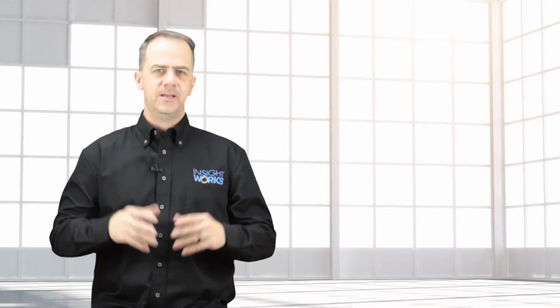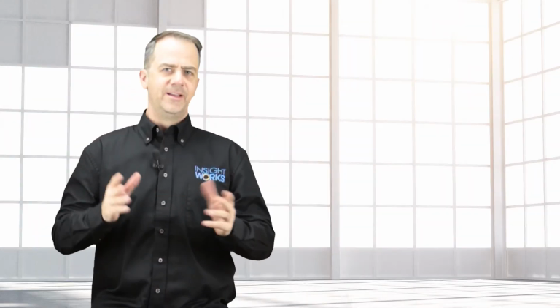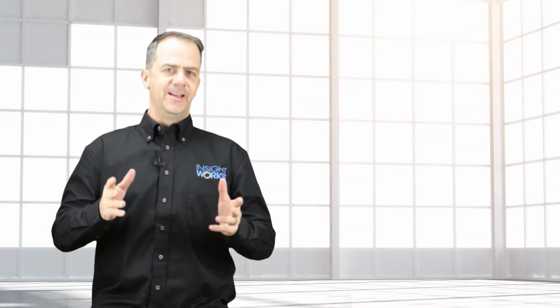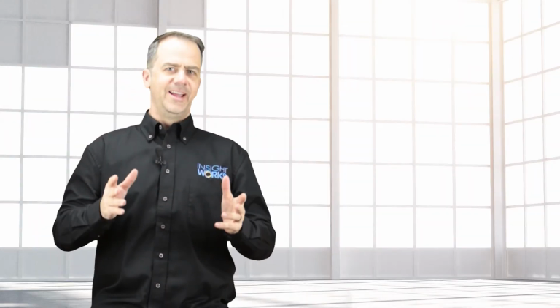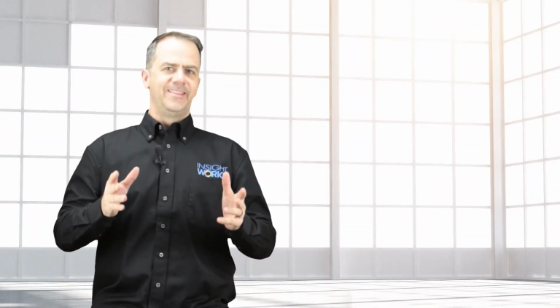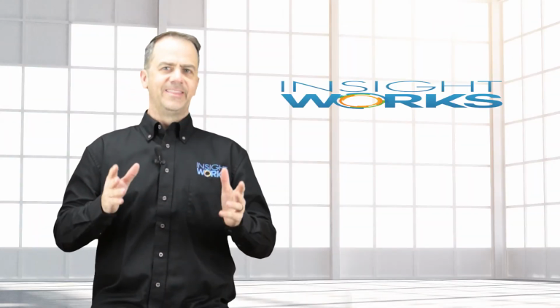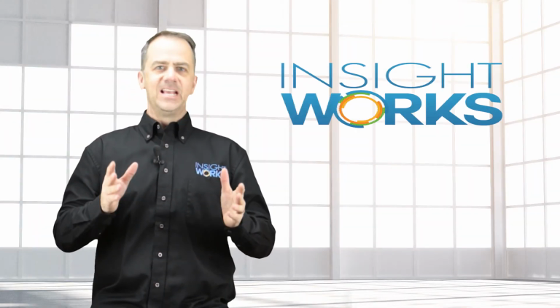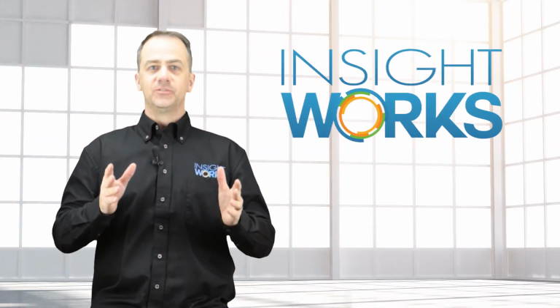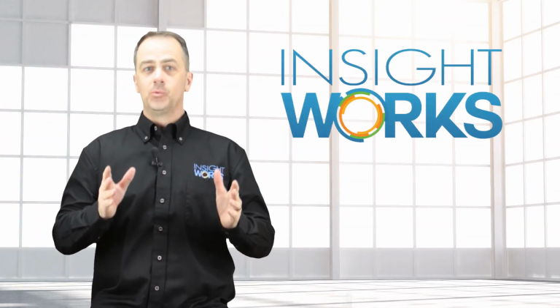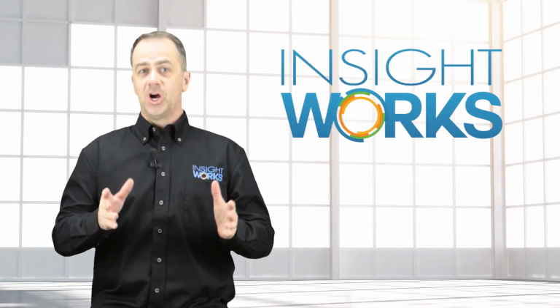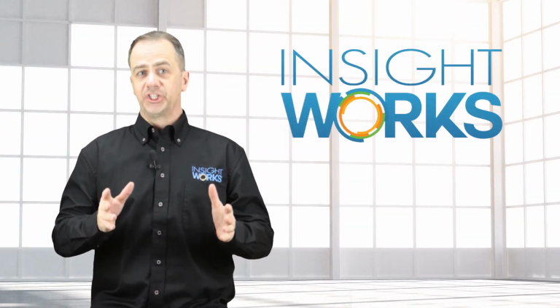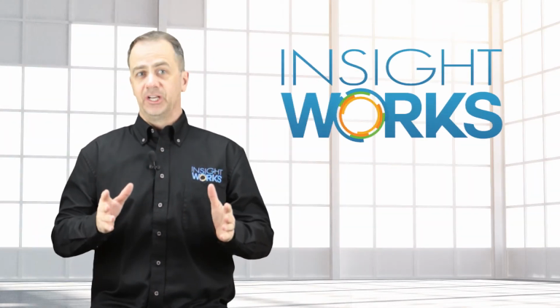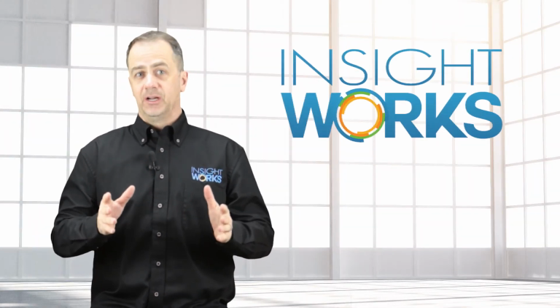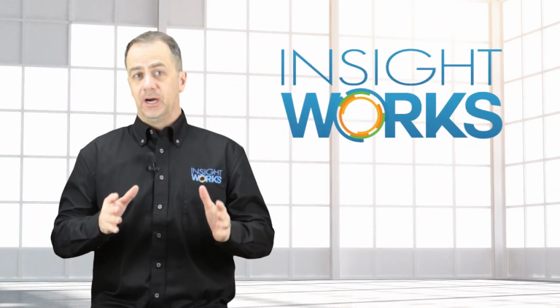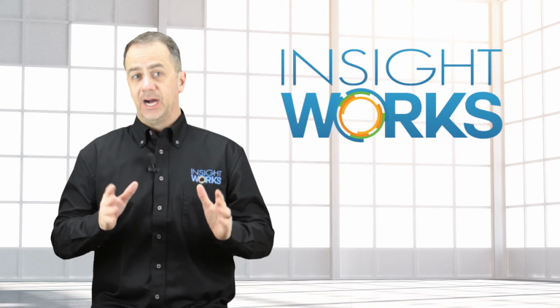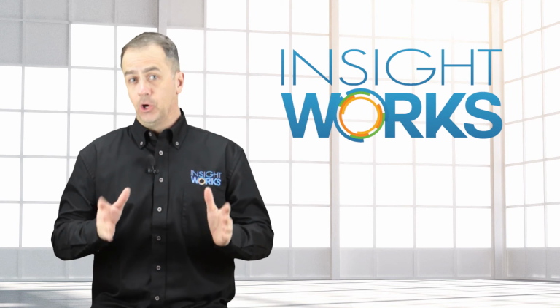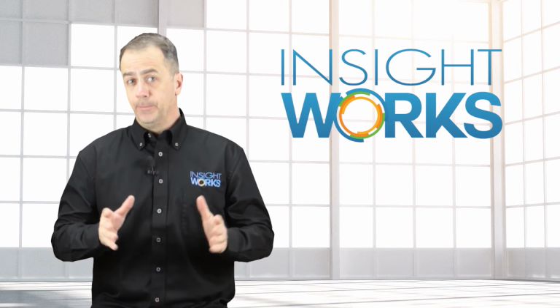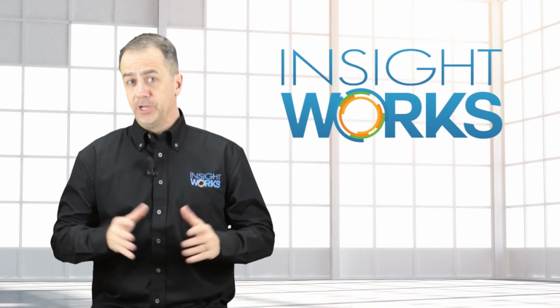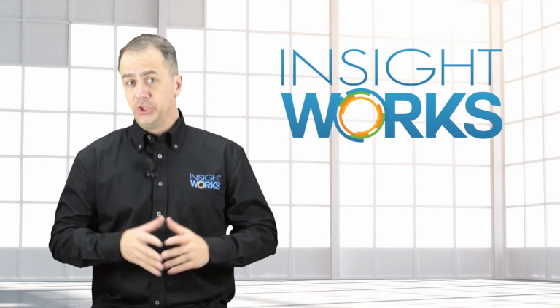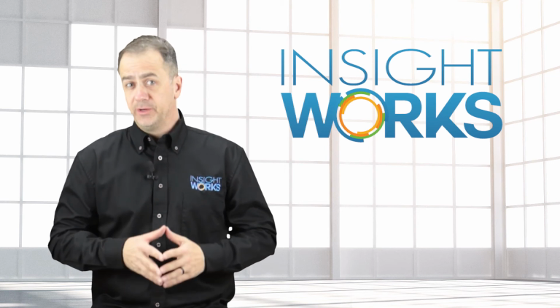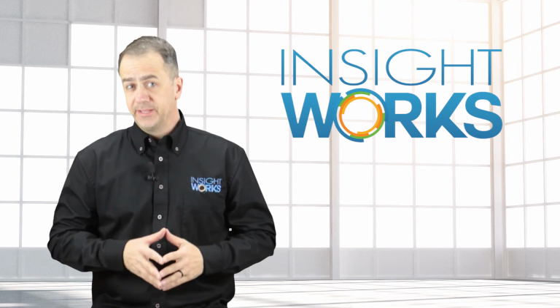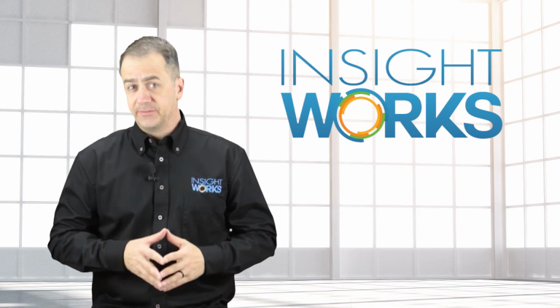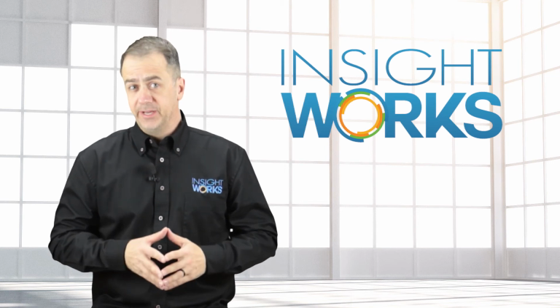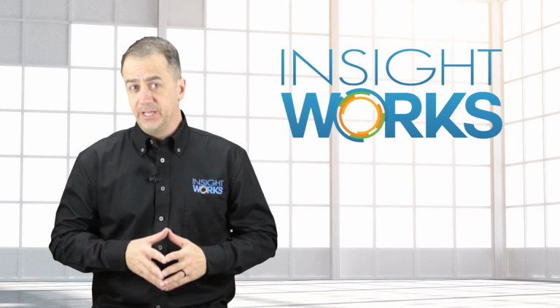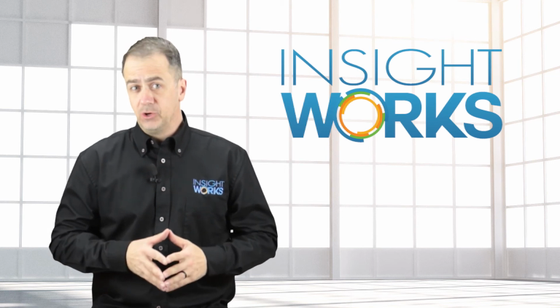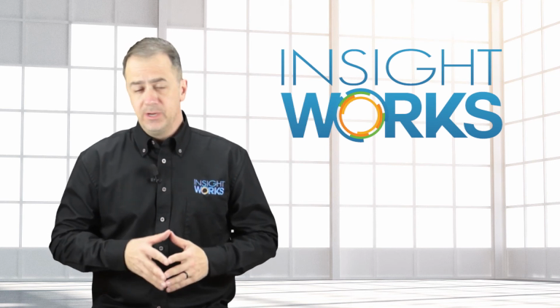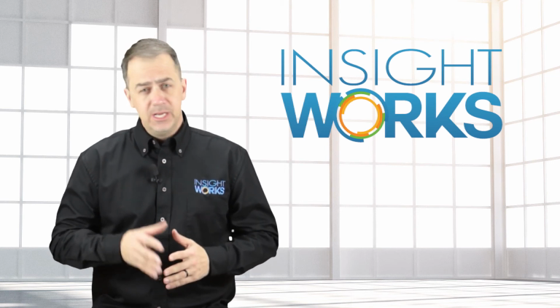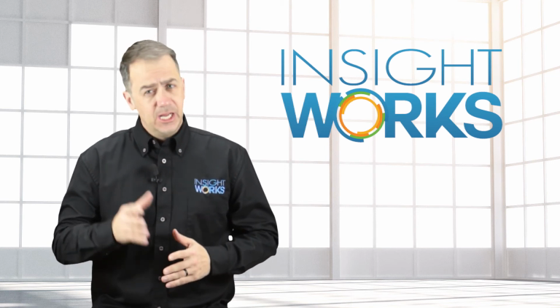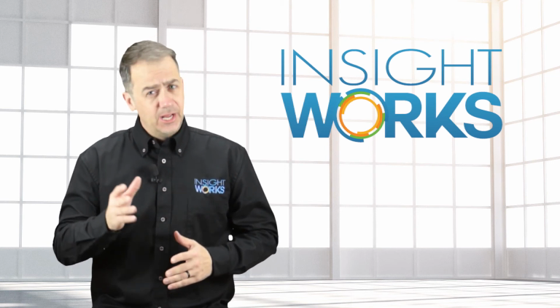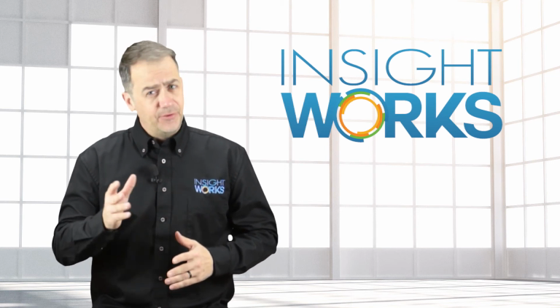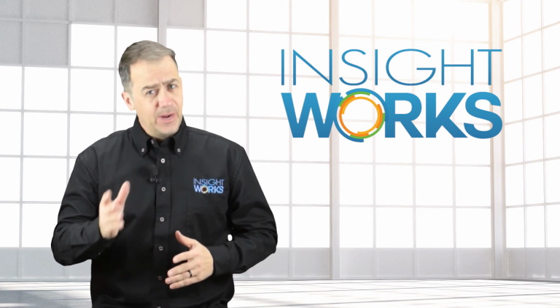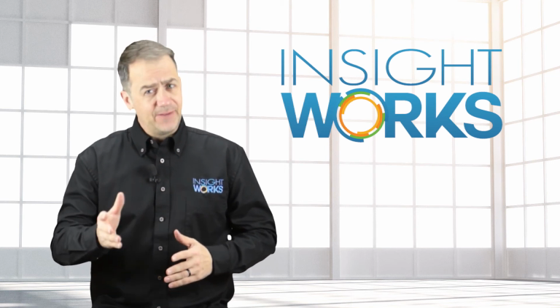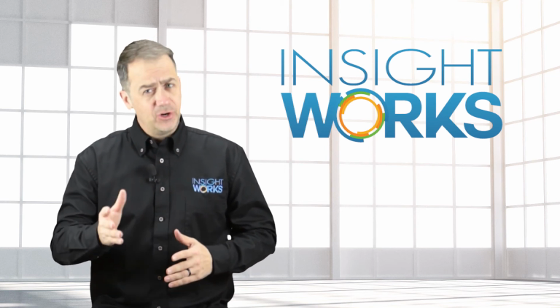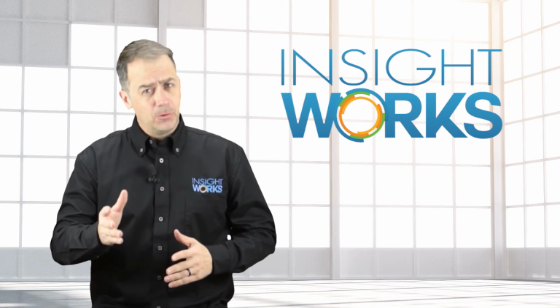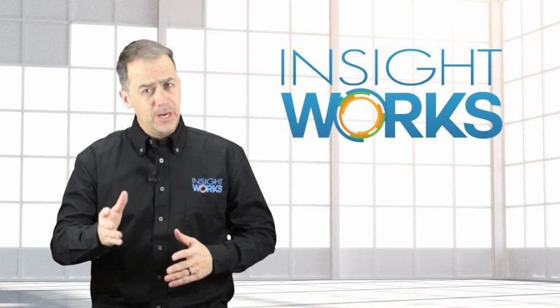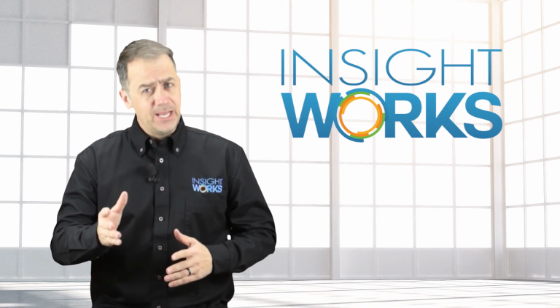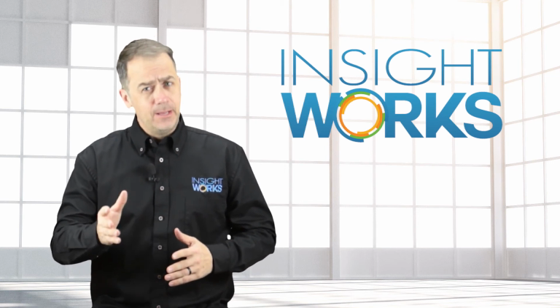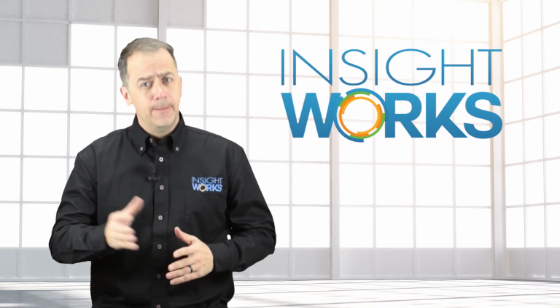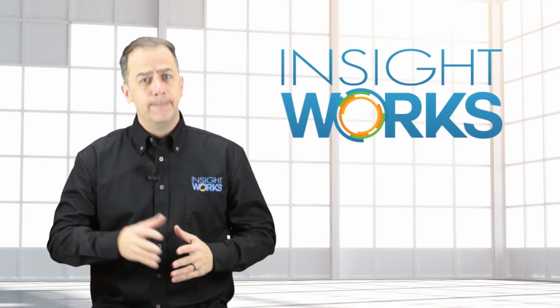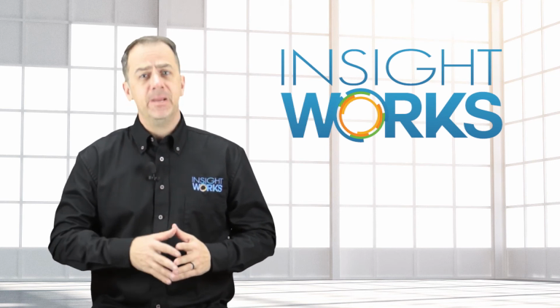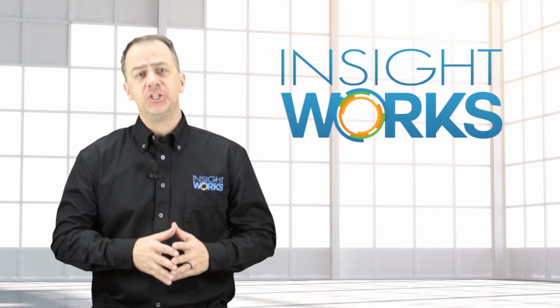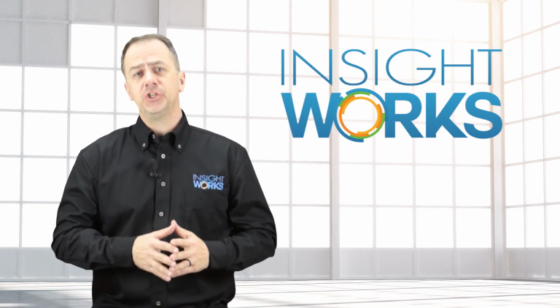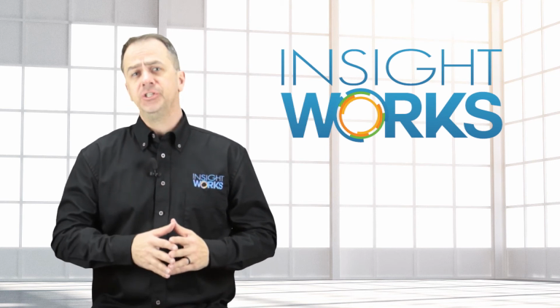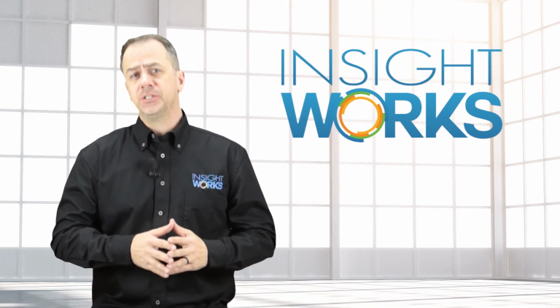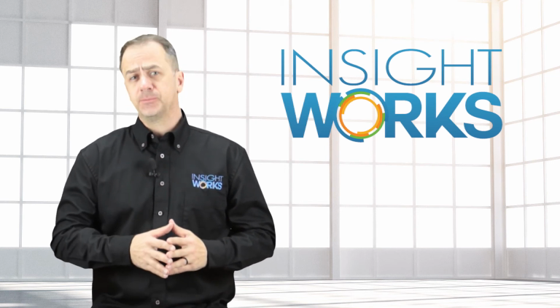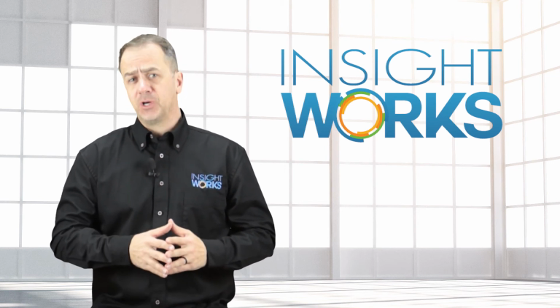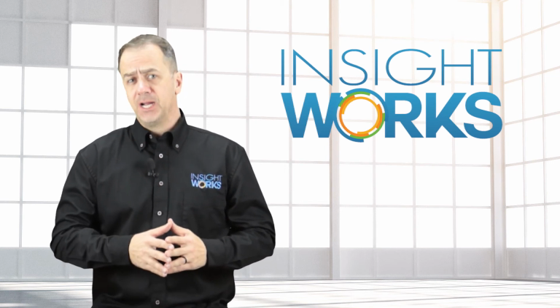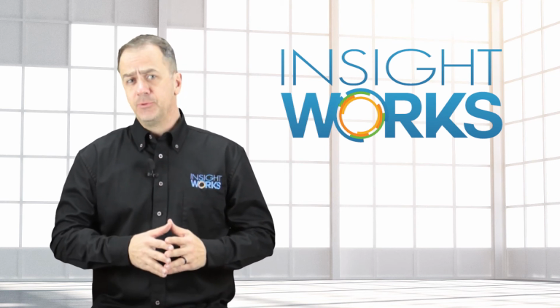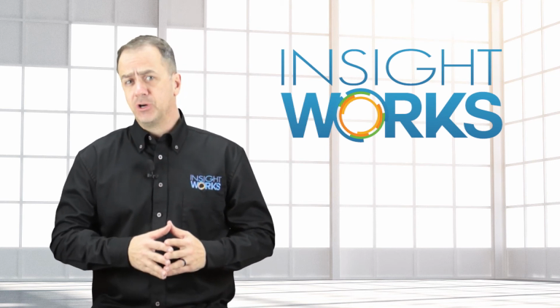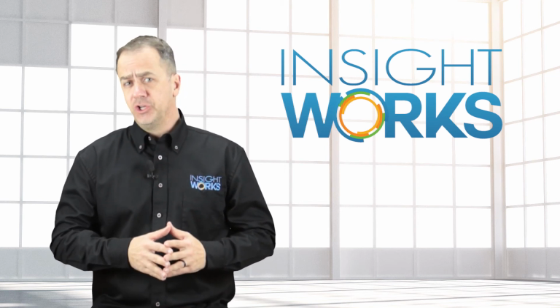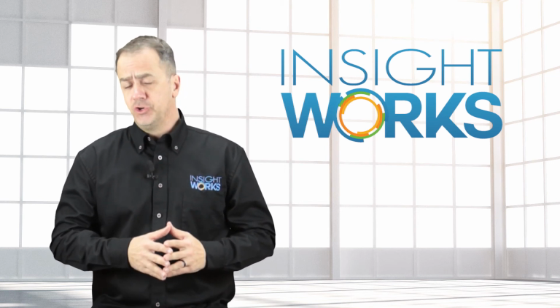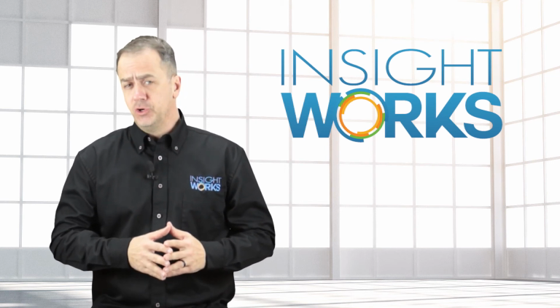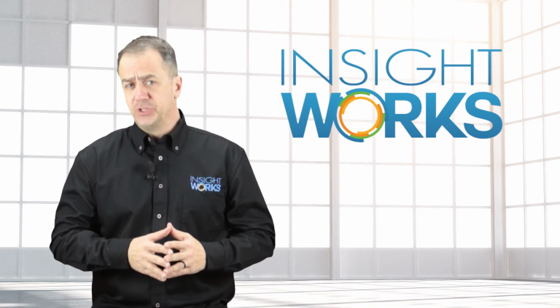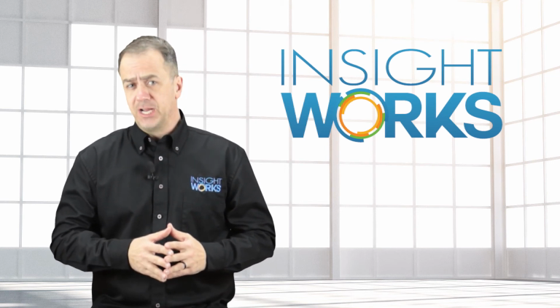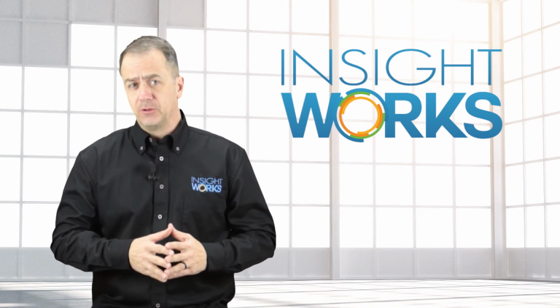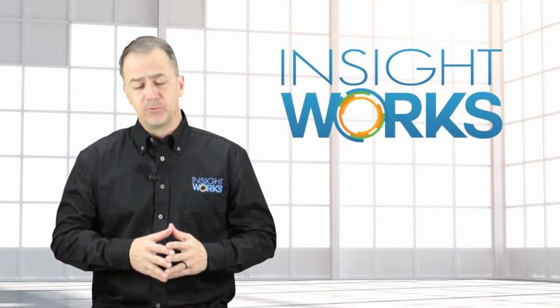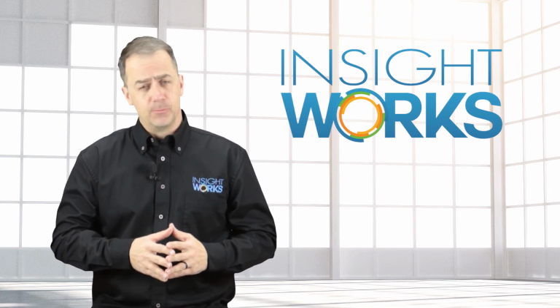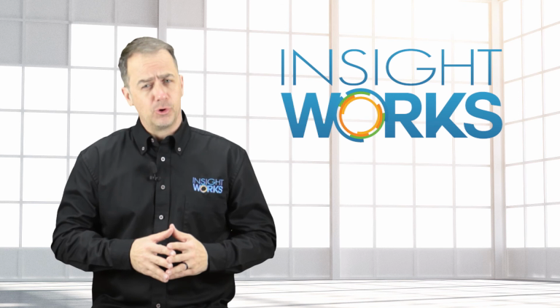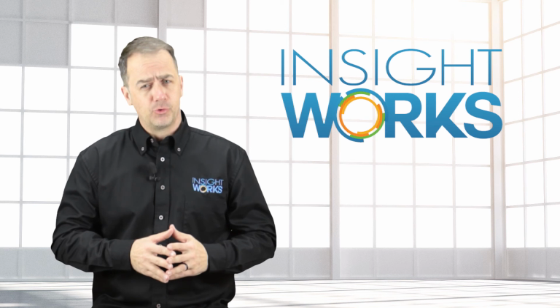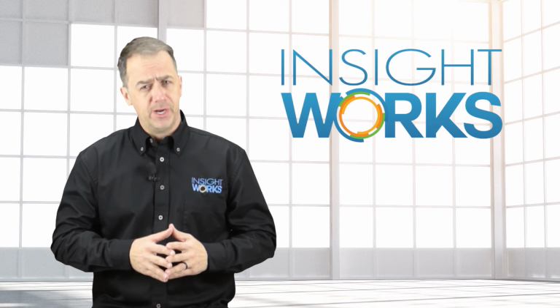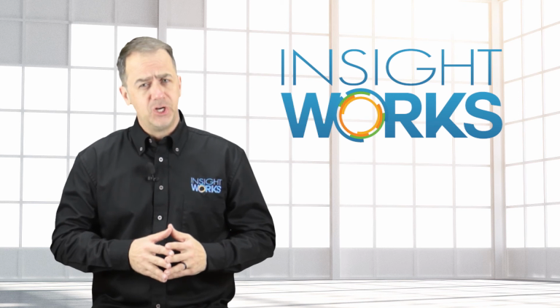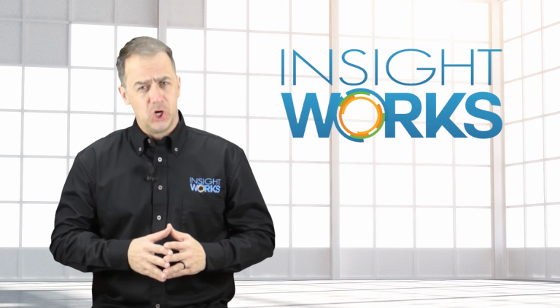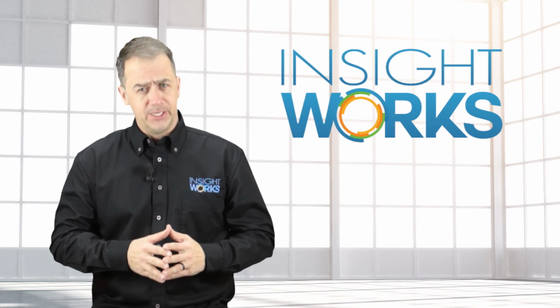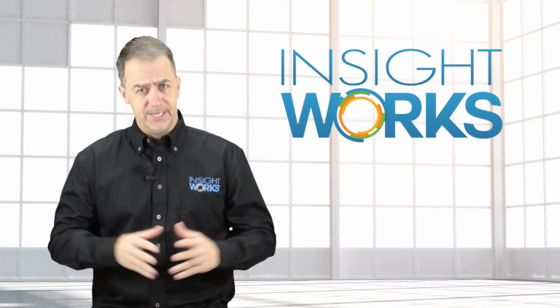Hey, thanks for watching. I hope you enjoyed this video. If you haven't already, make sure you subscribe to our YouTube channel for more great content.